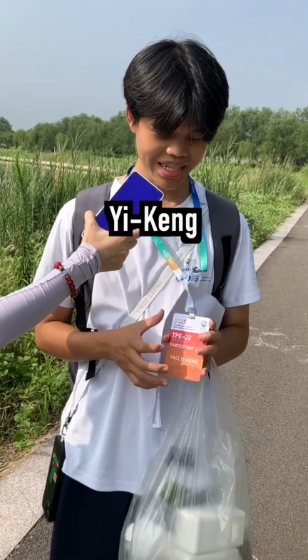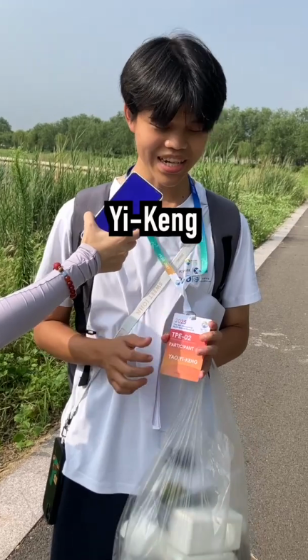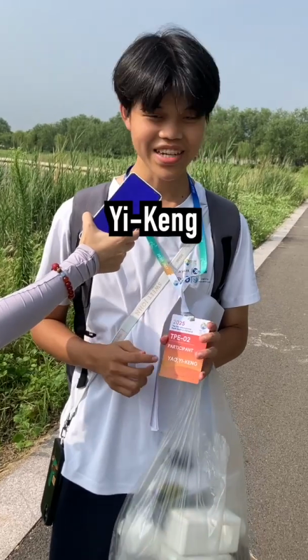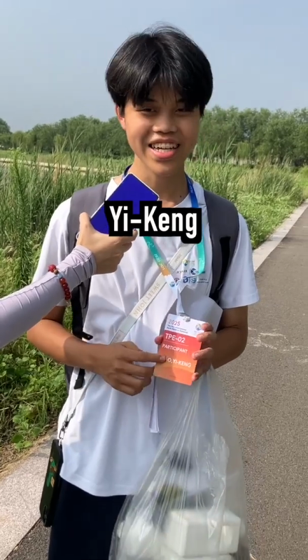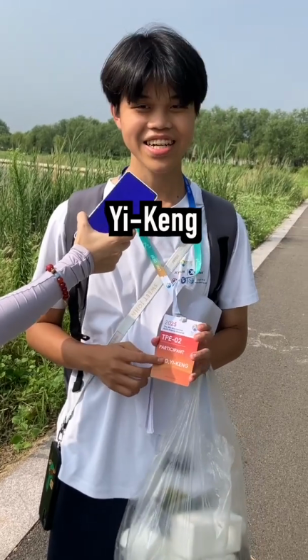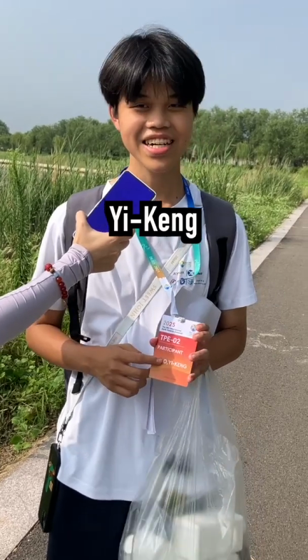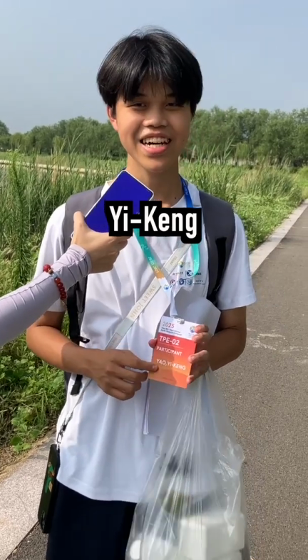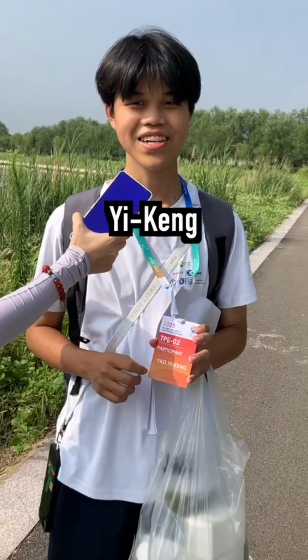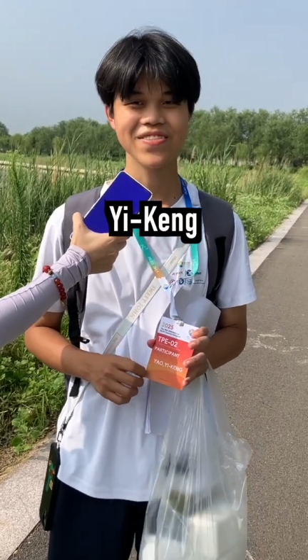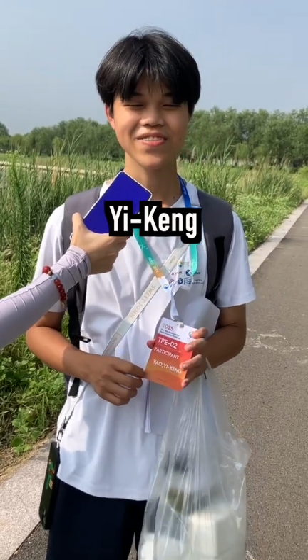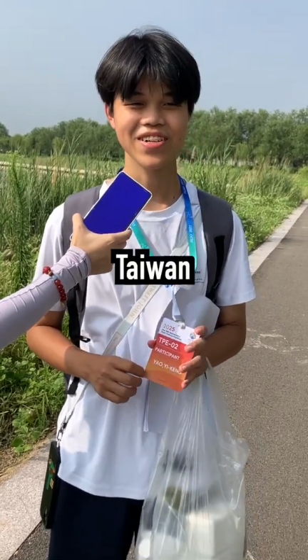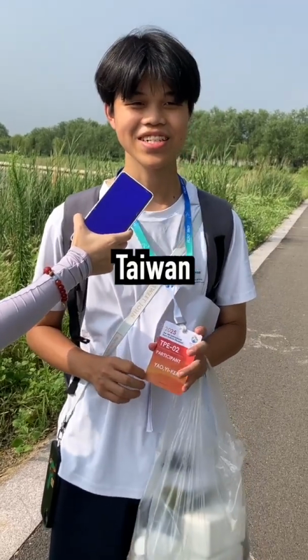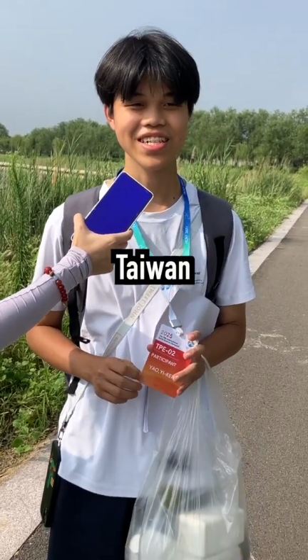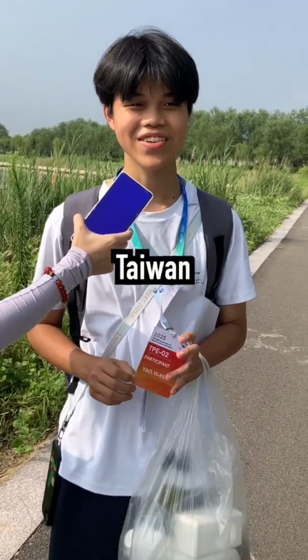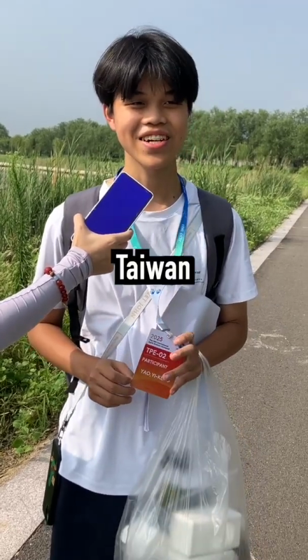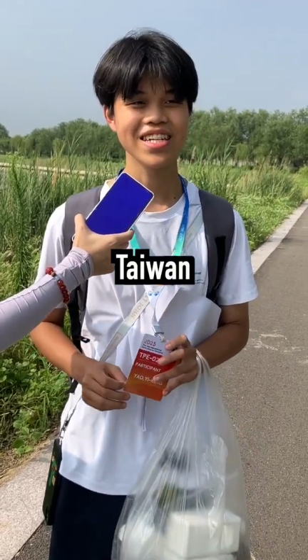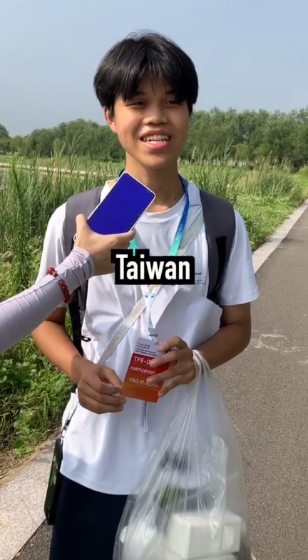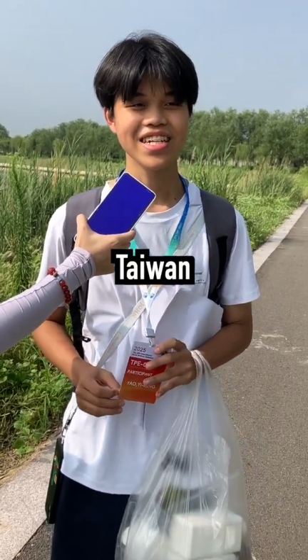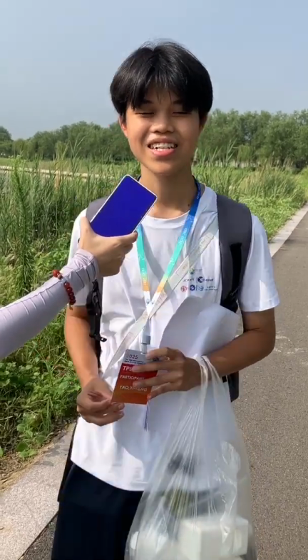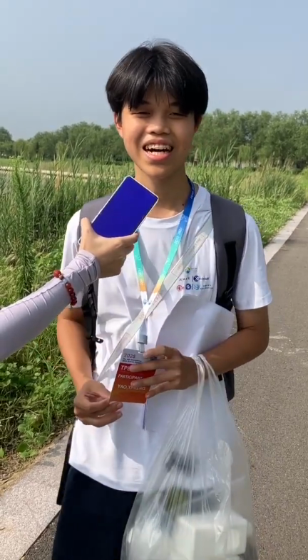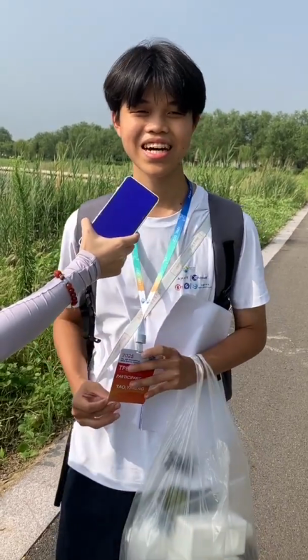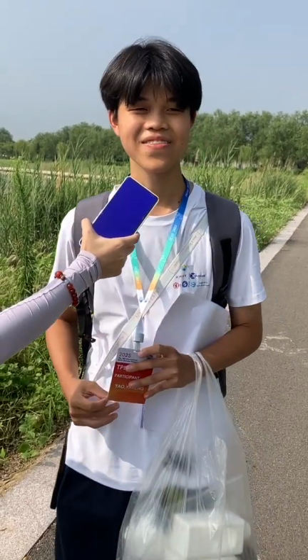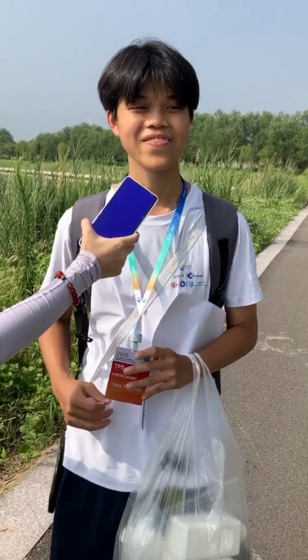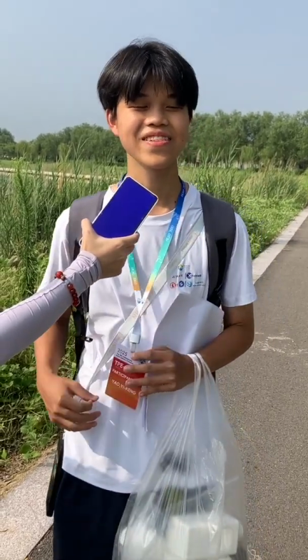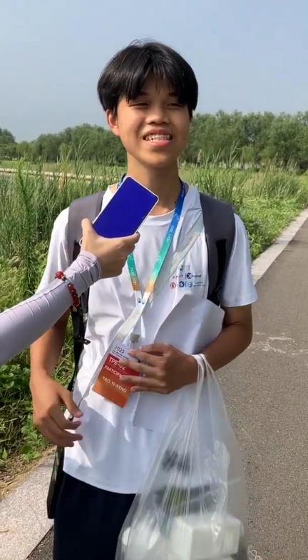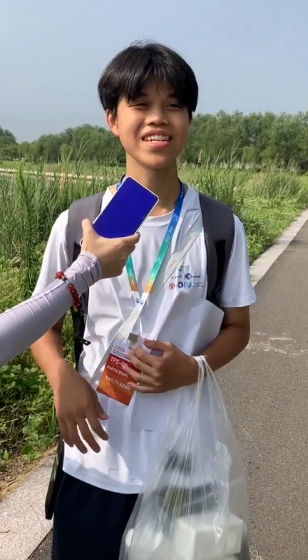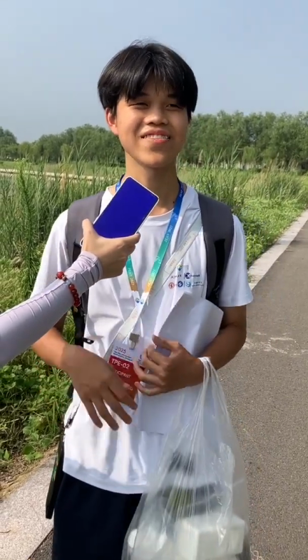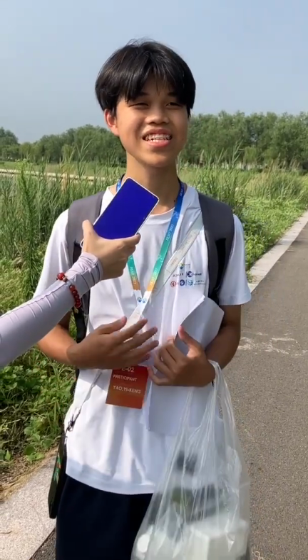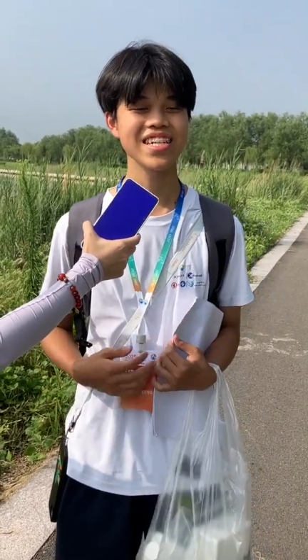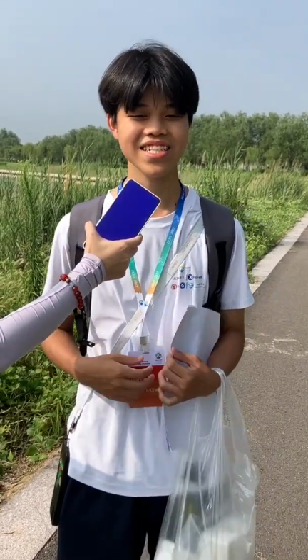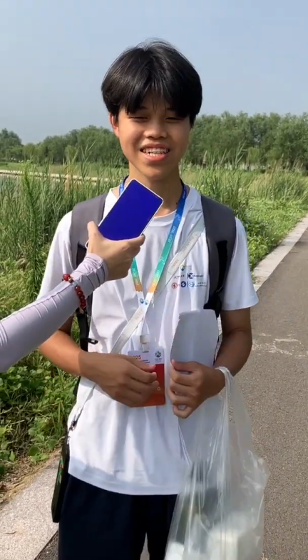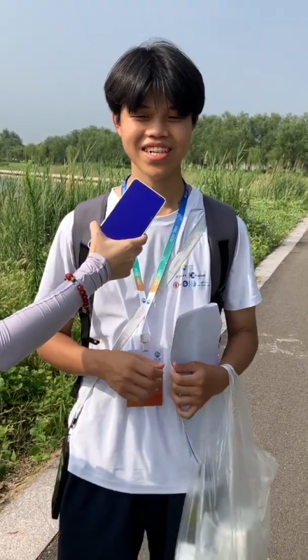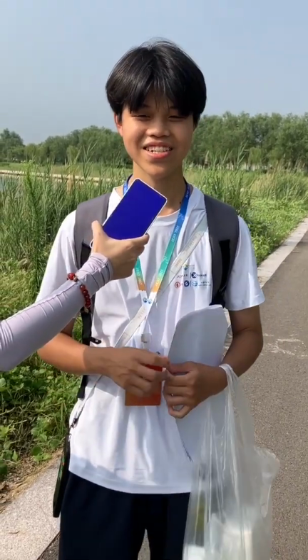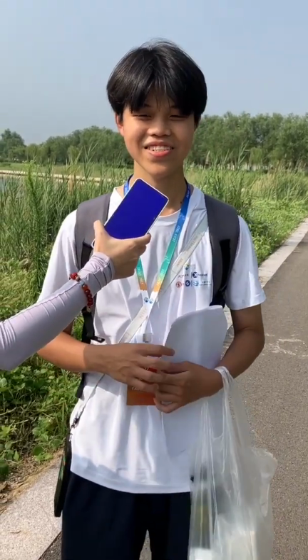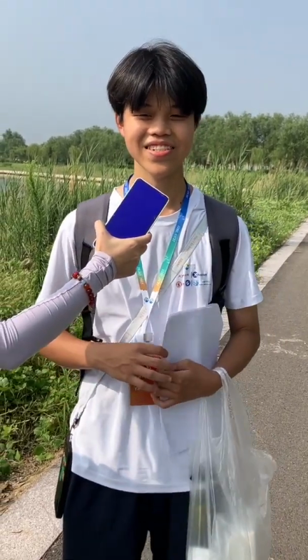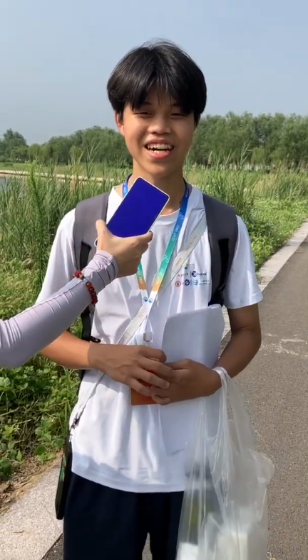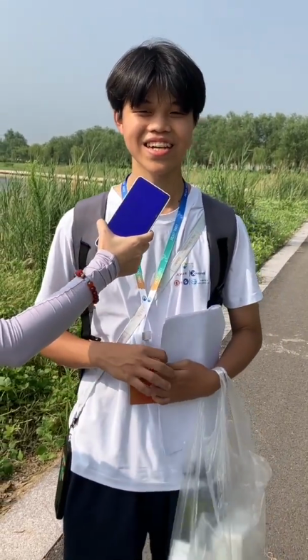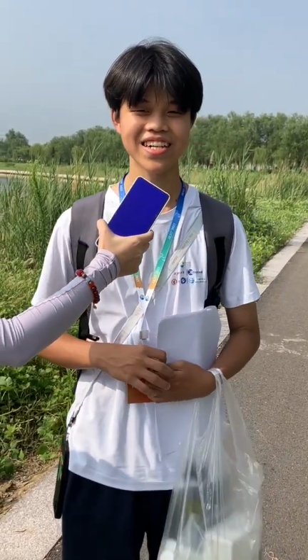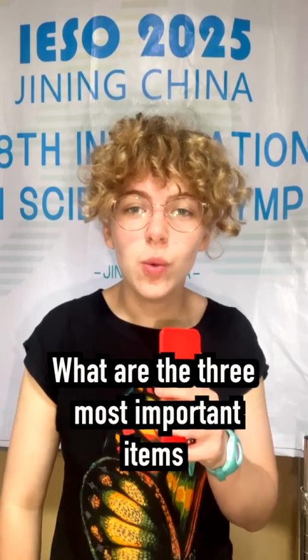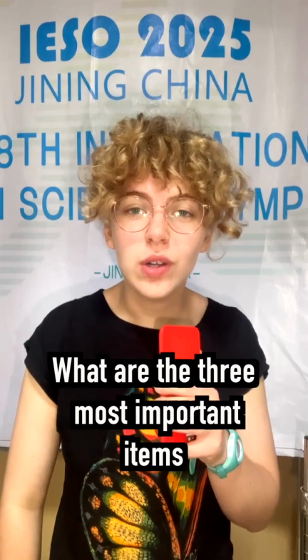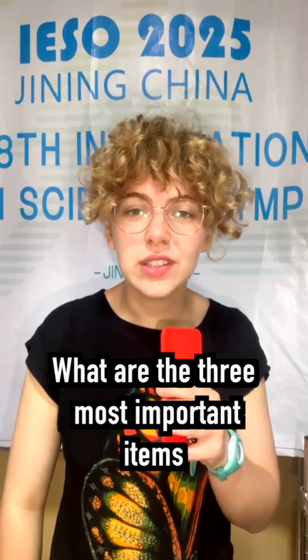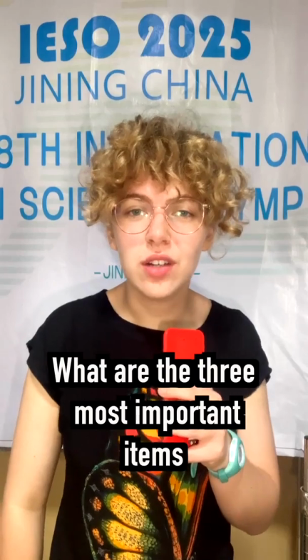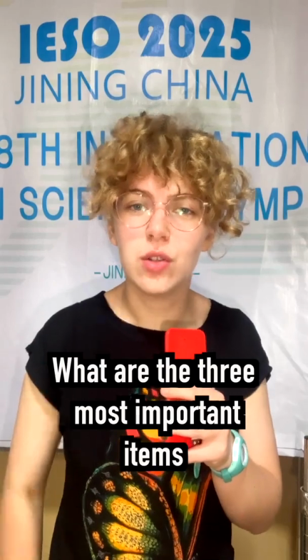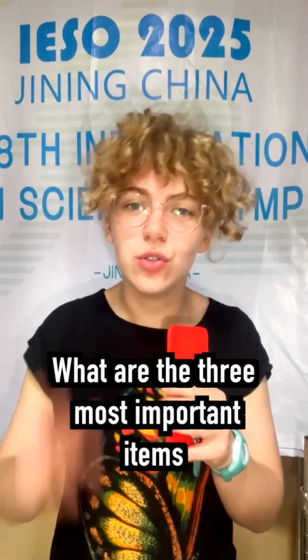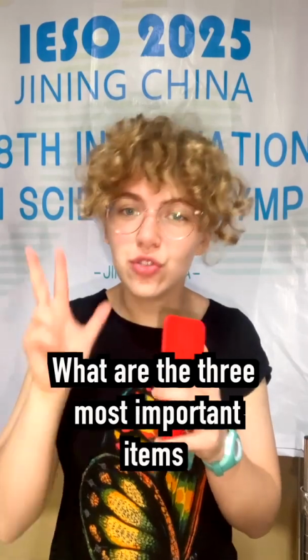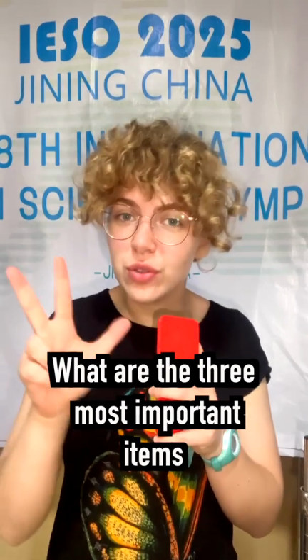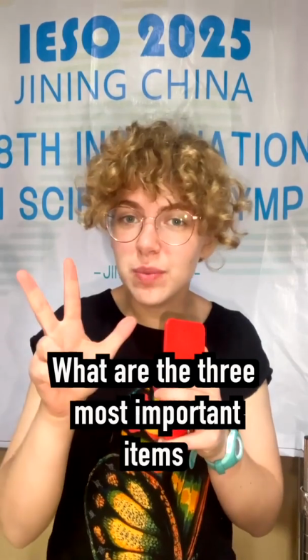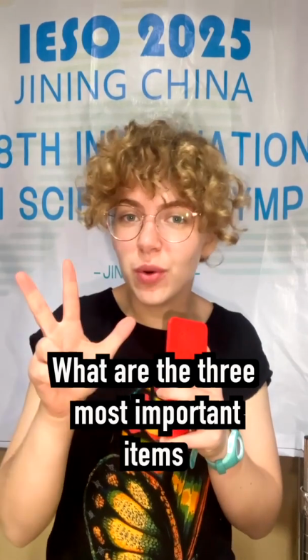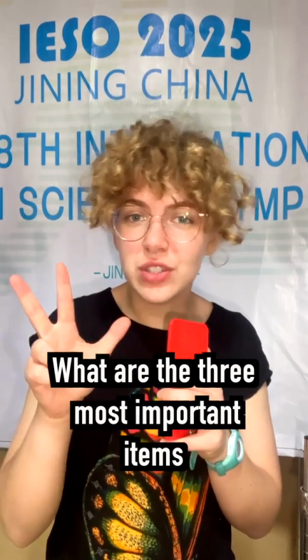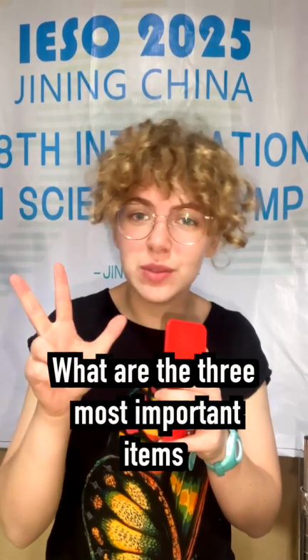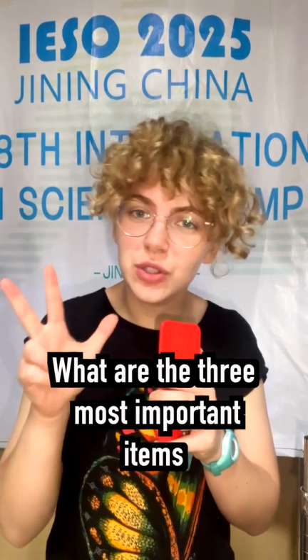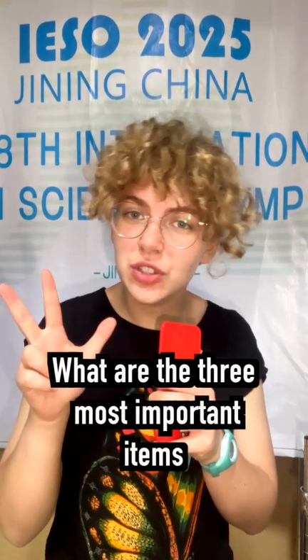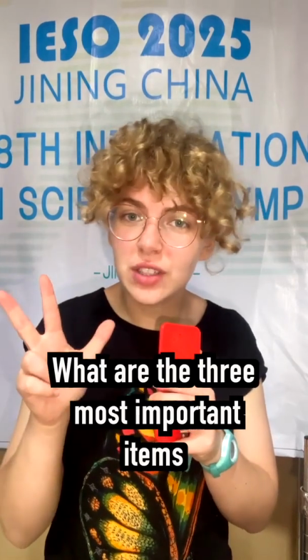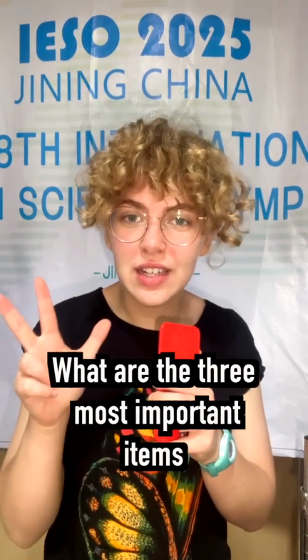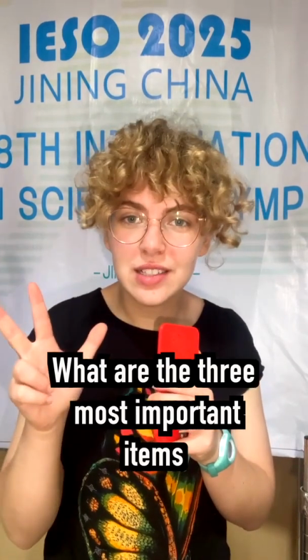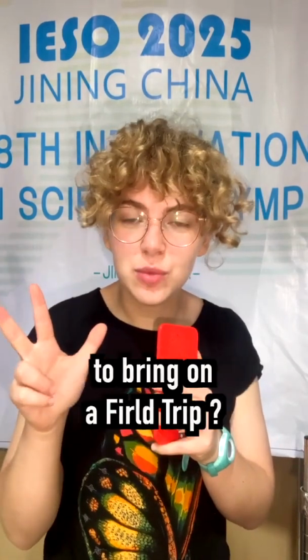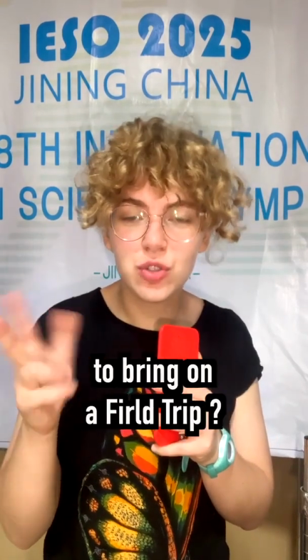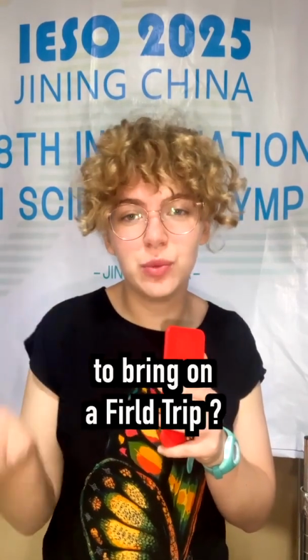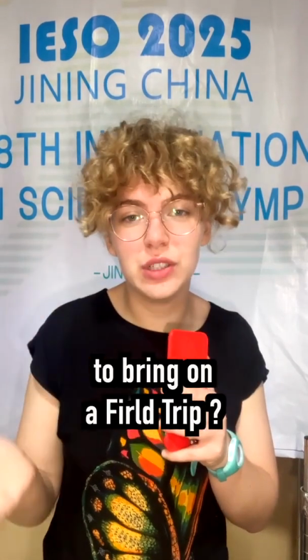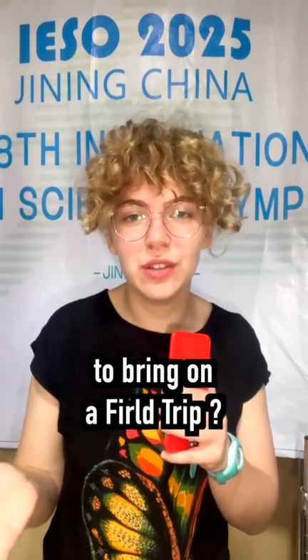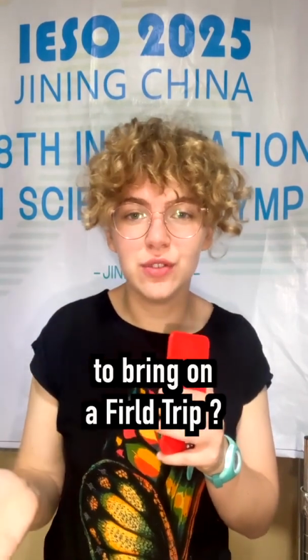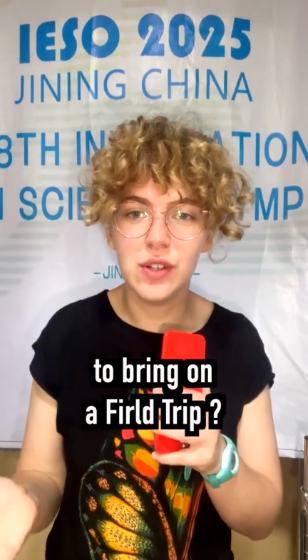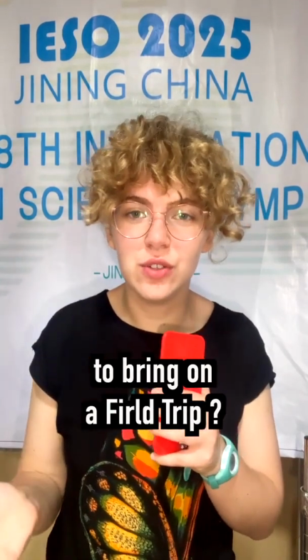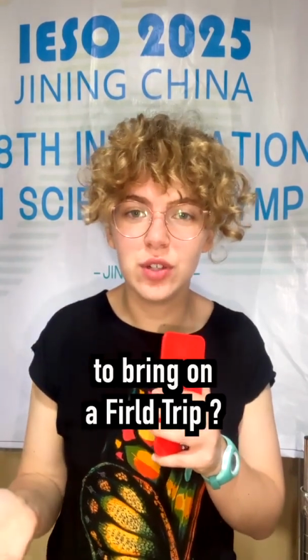Yao Yigeng, I'm from Taiwan, I'm 17 years old. What are the three most important items to bring on a field trip?